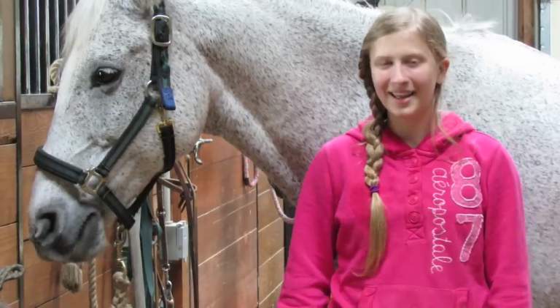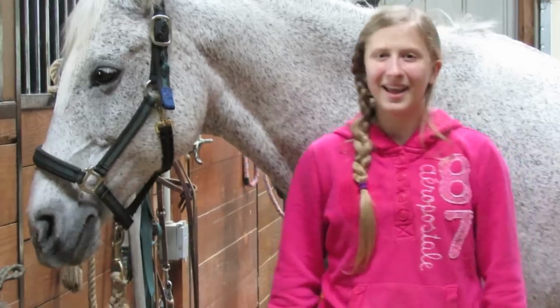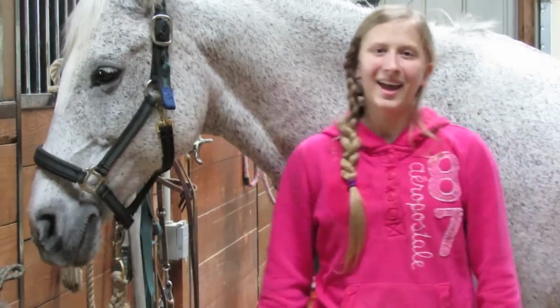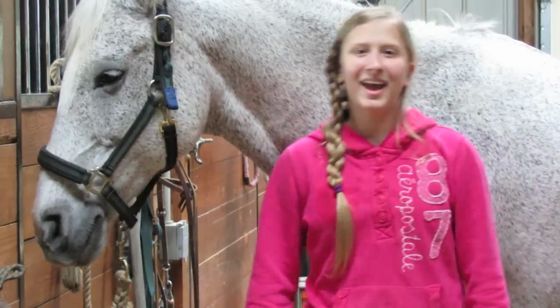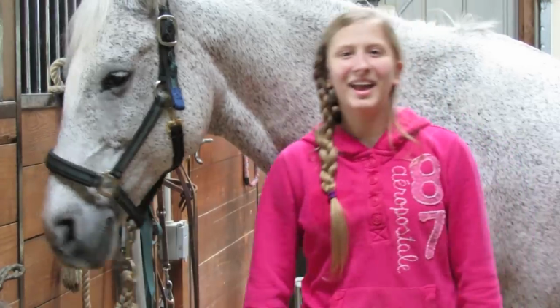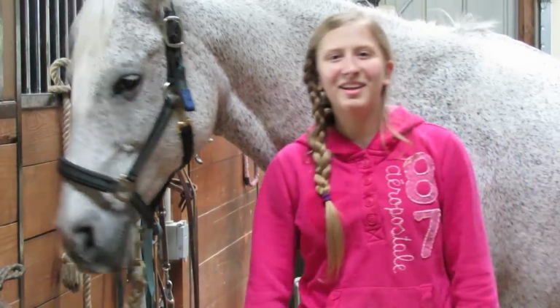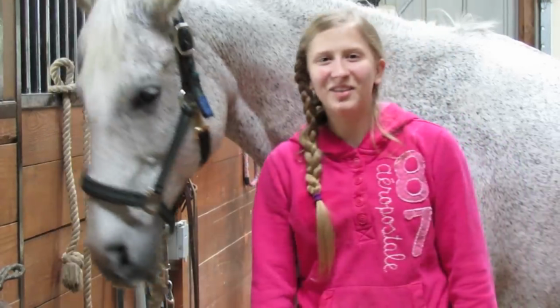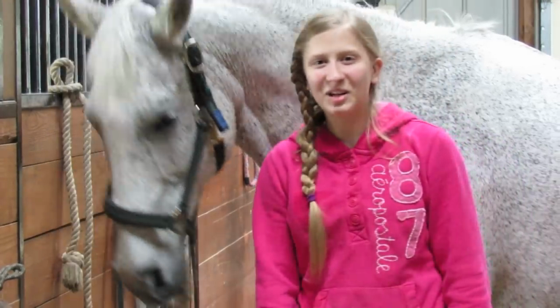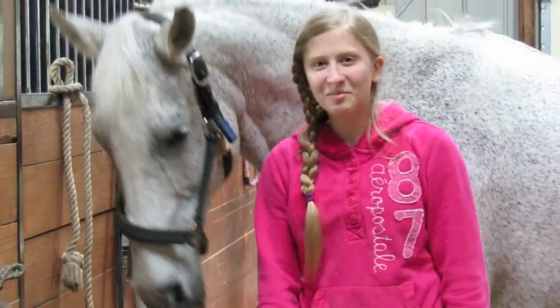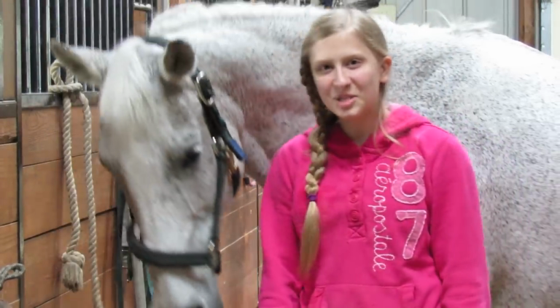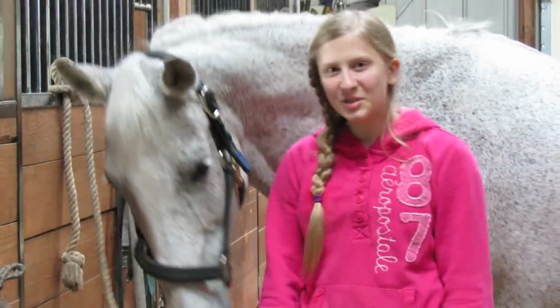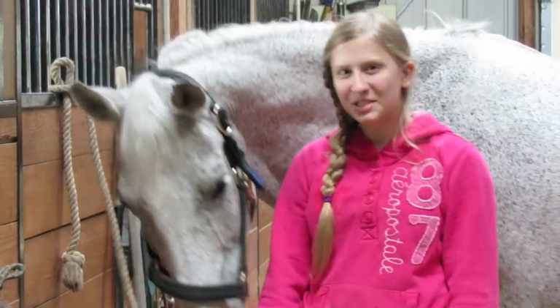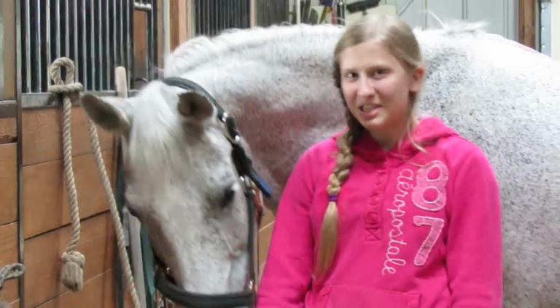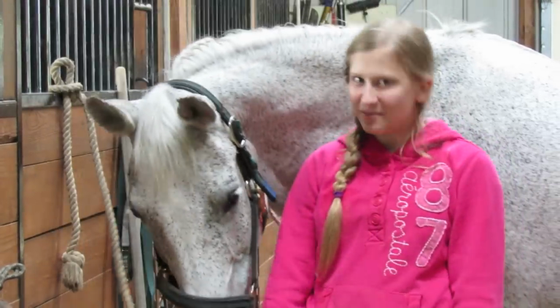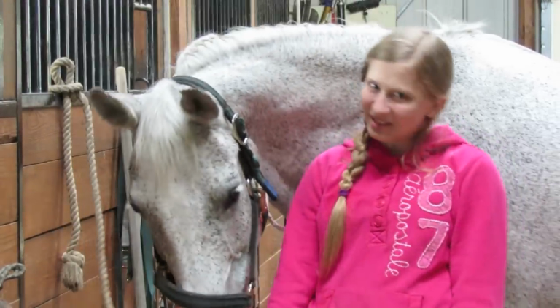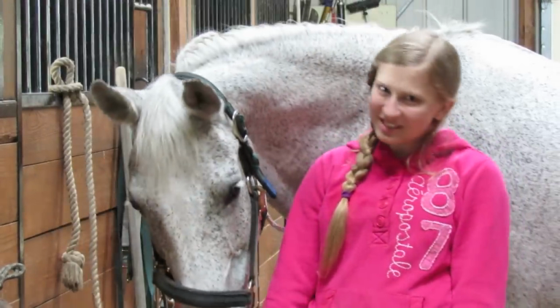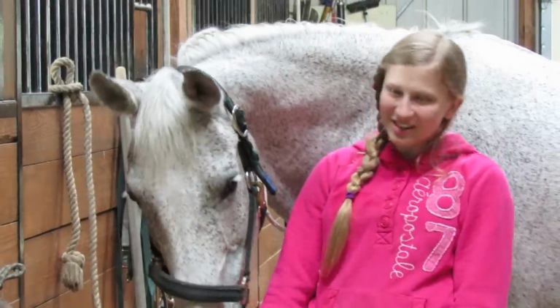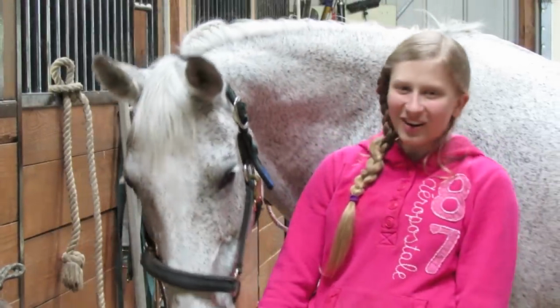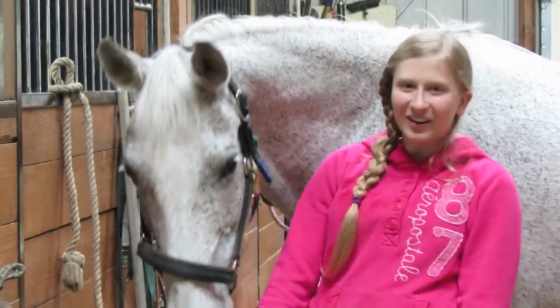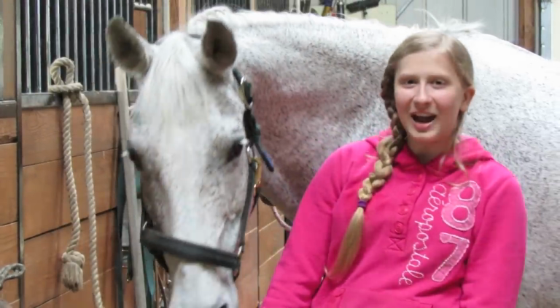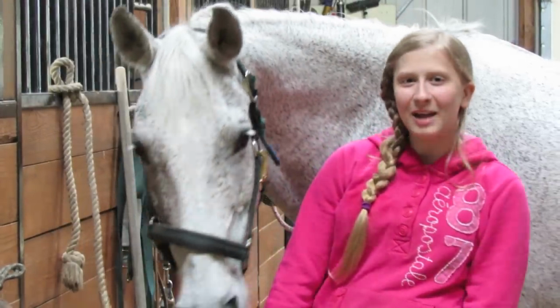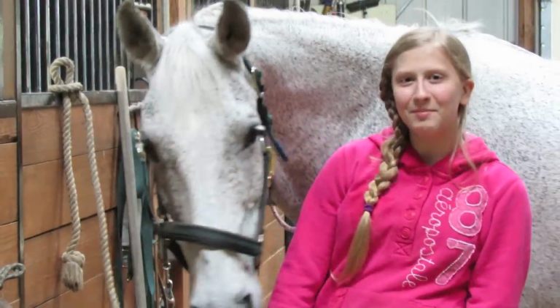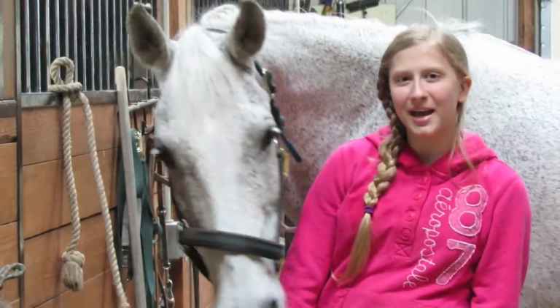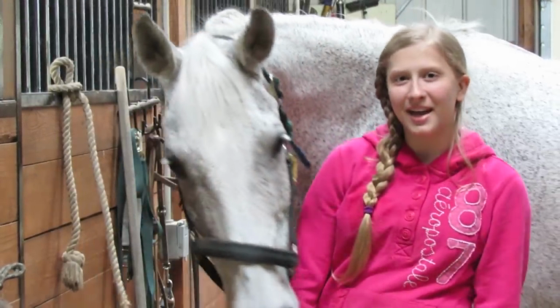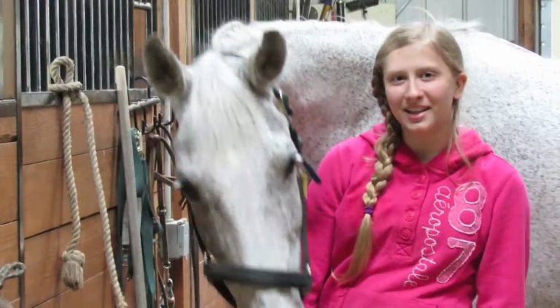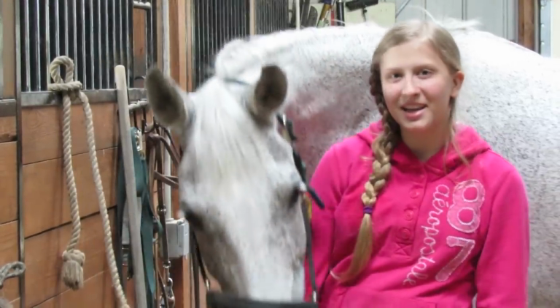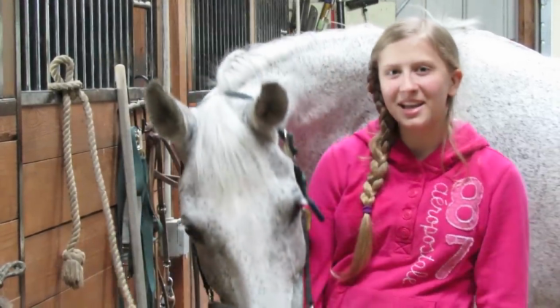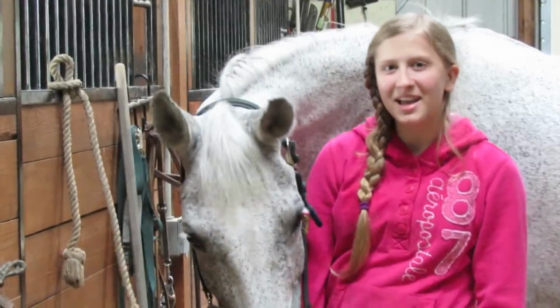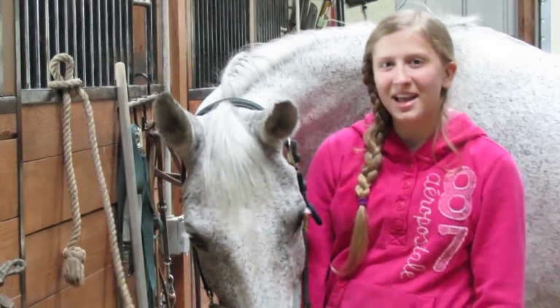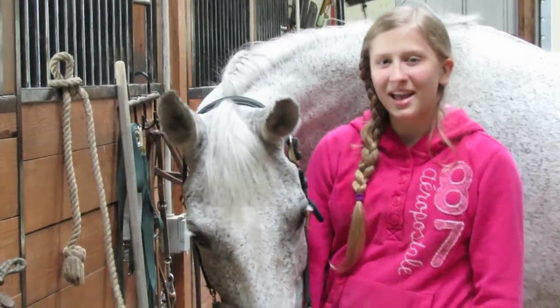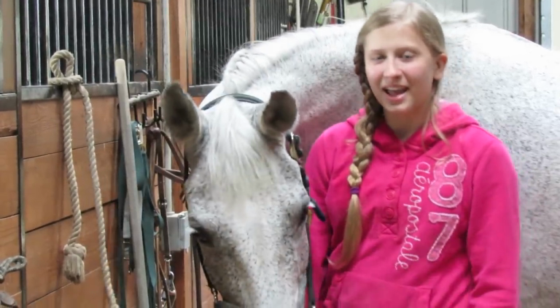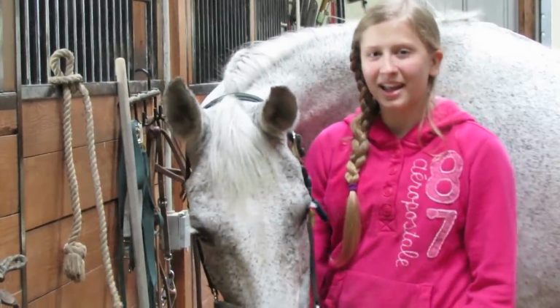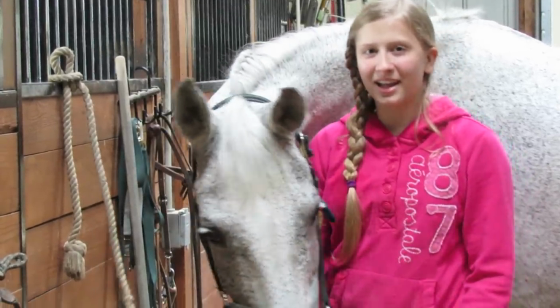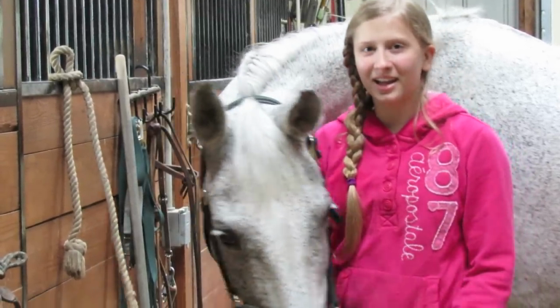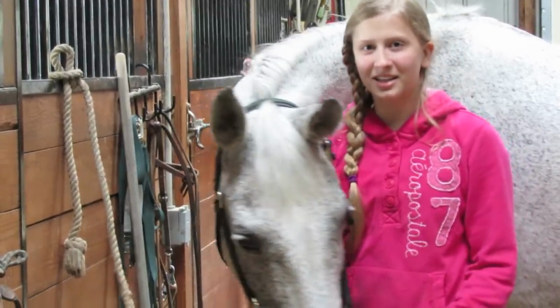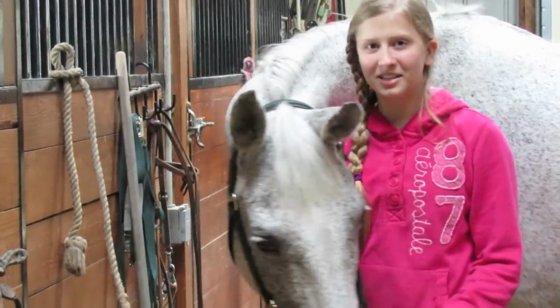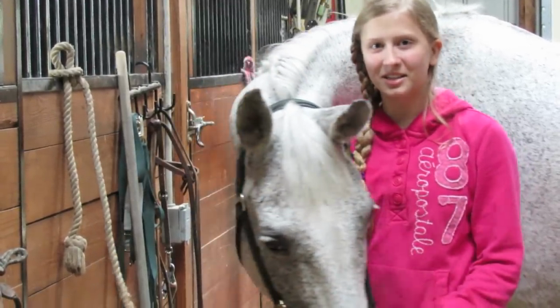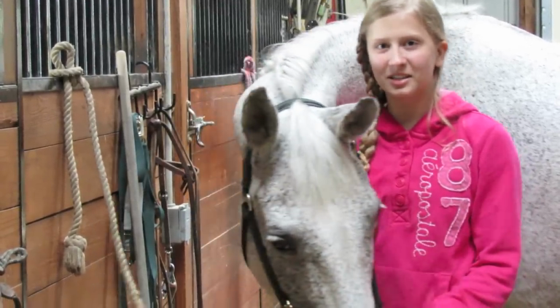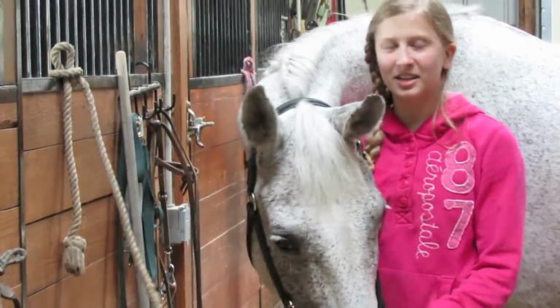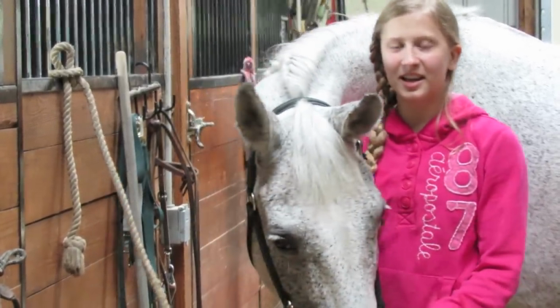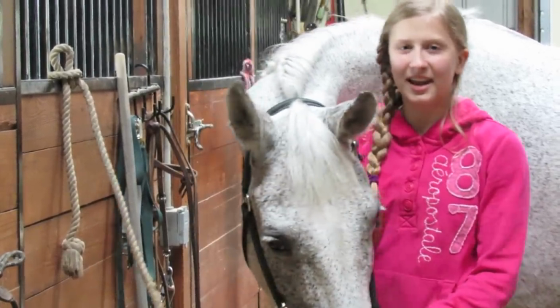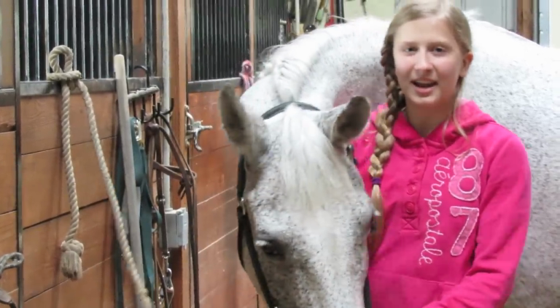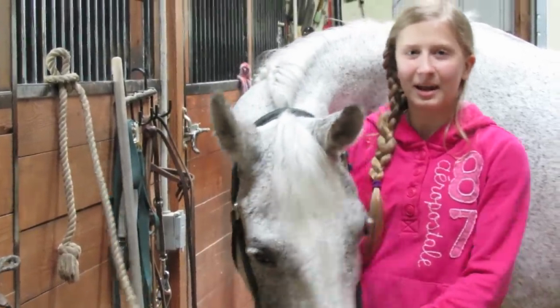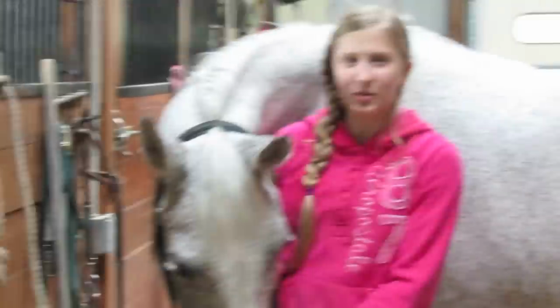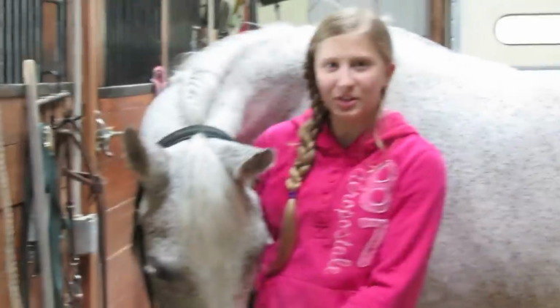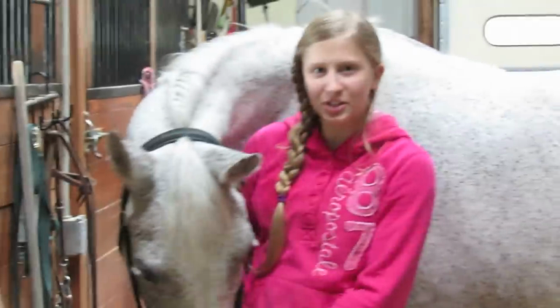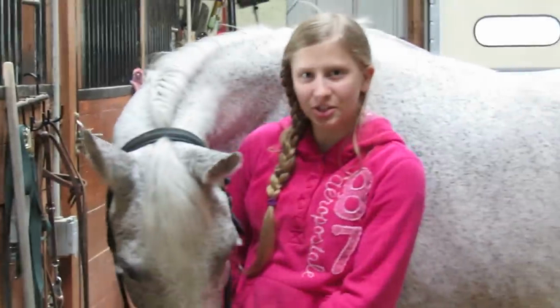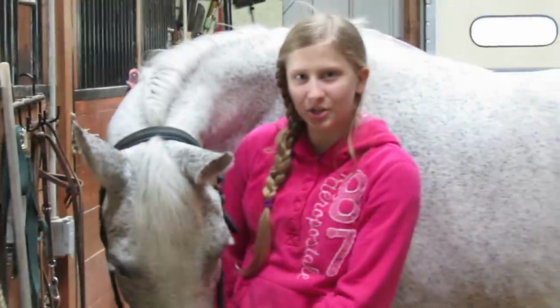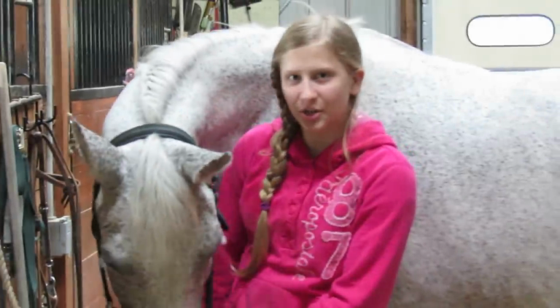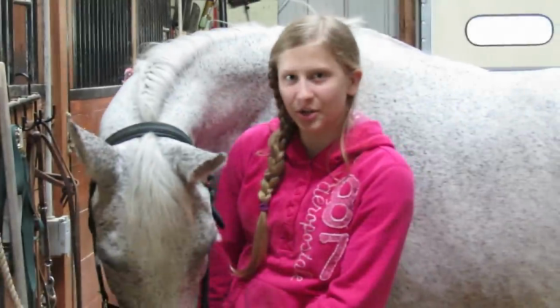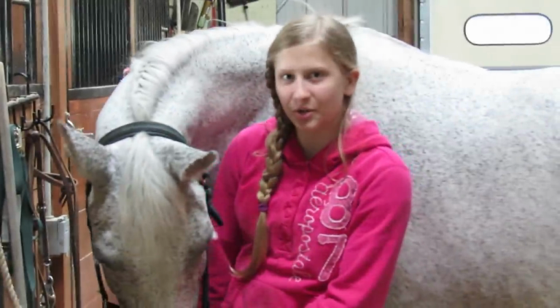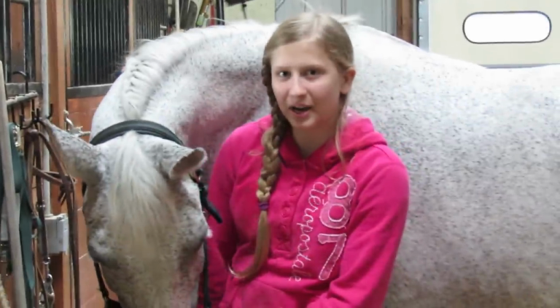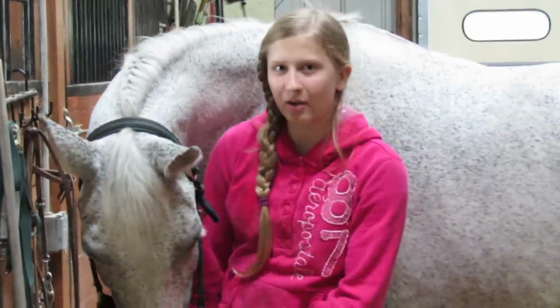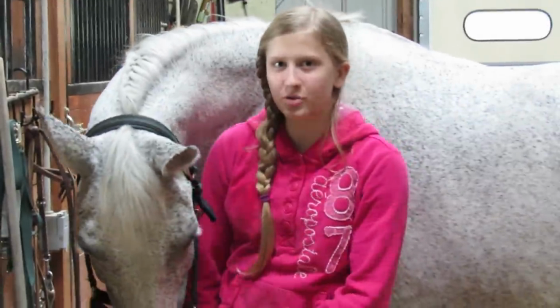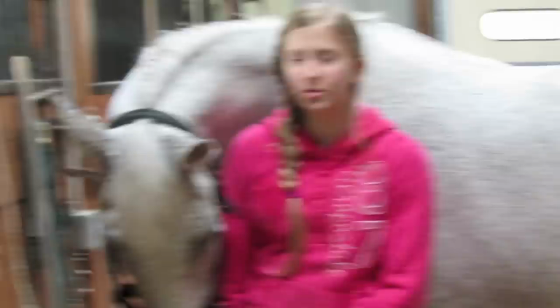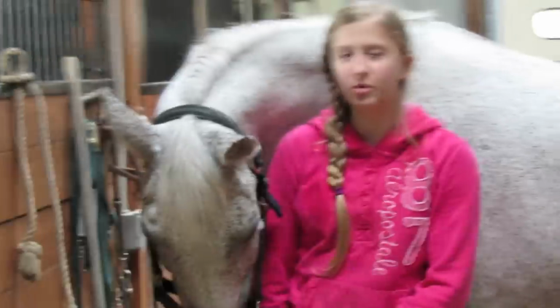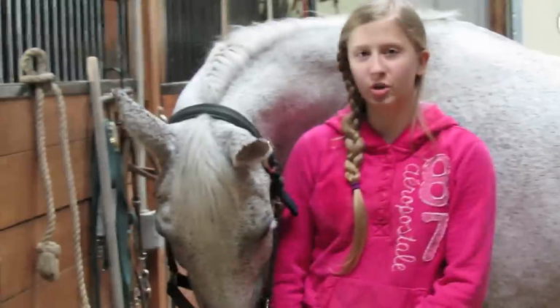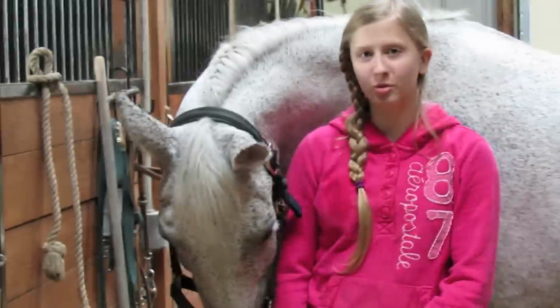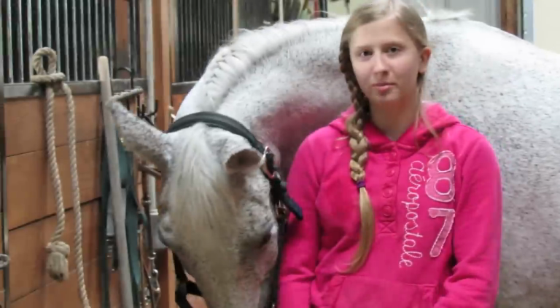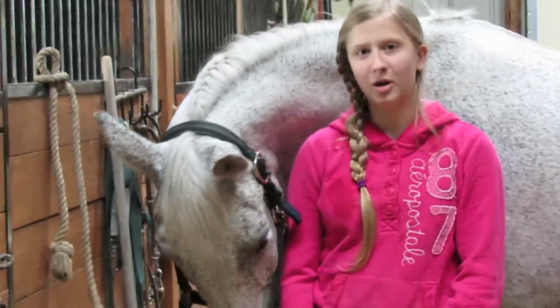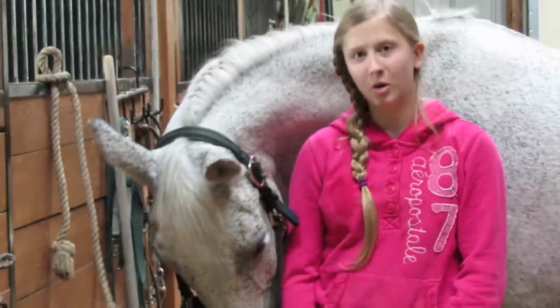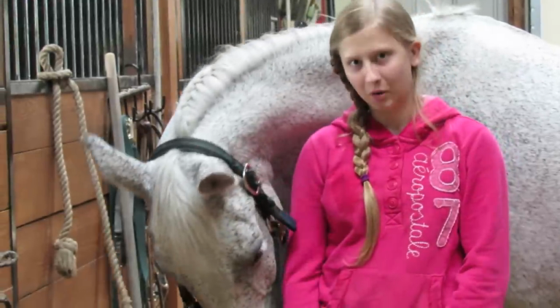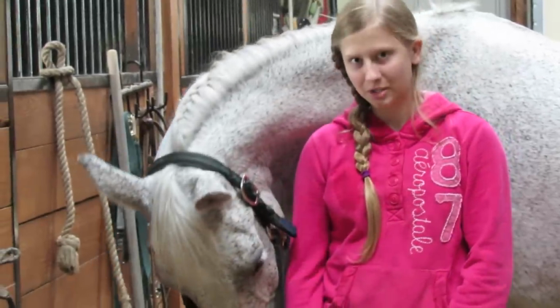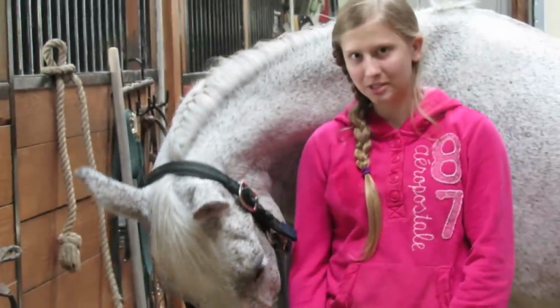Hey! Welcome to Snippet Star! I'm Natalie and today I'm going to show you how to groom a horse.